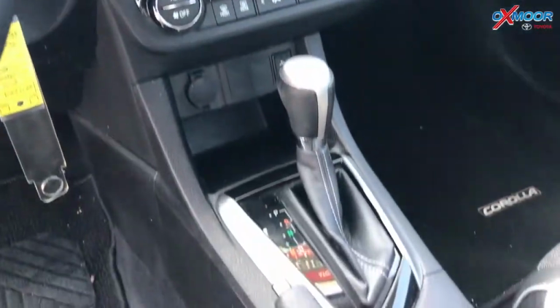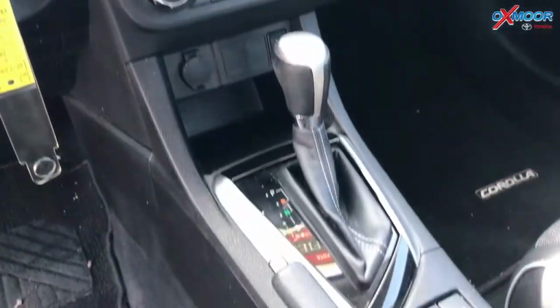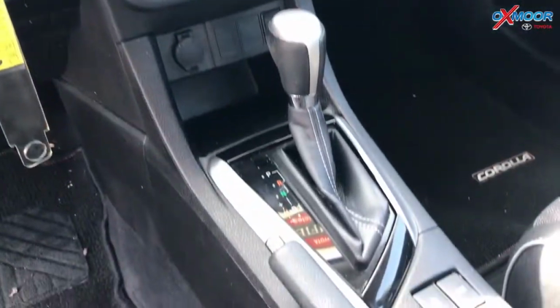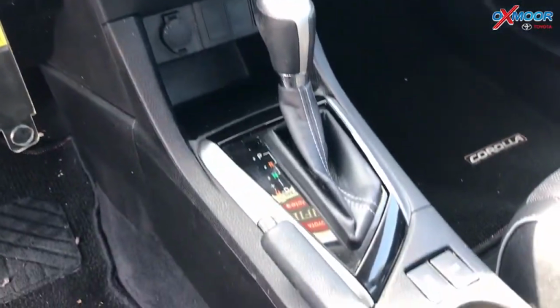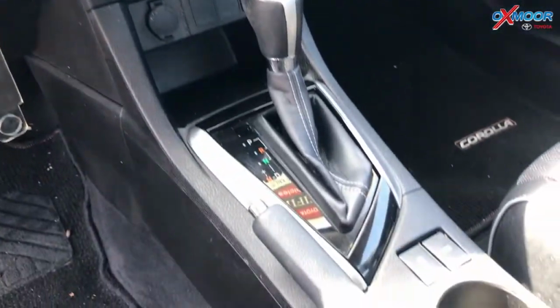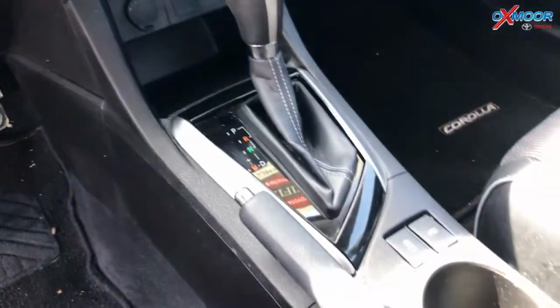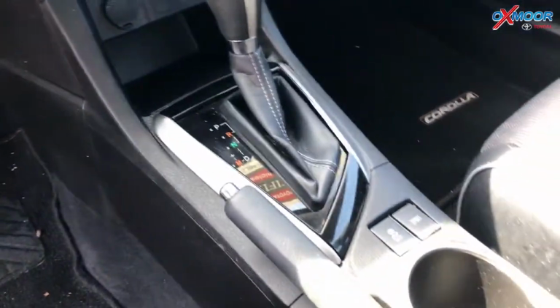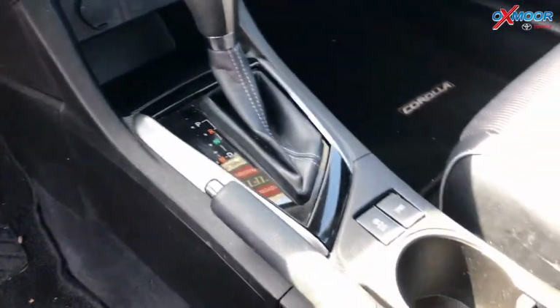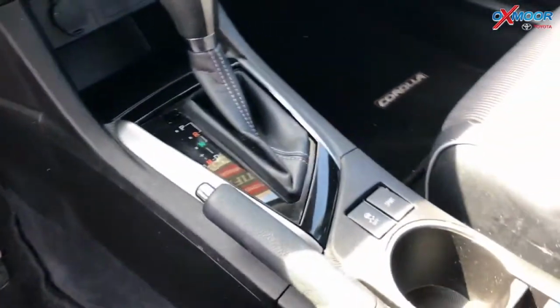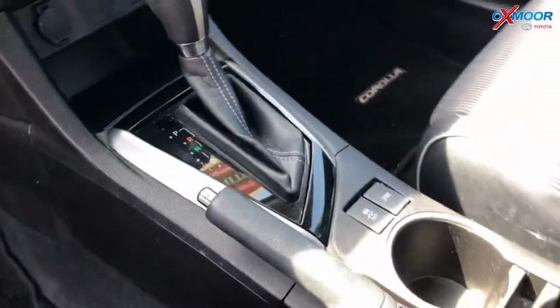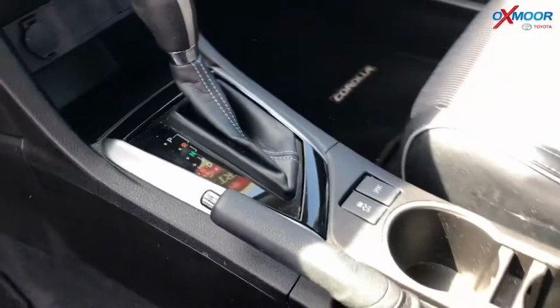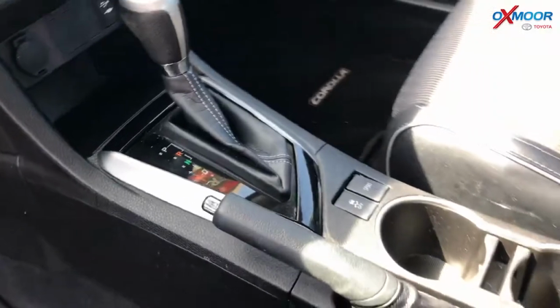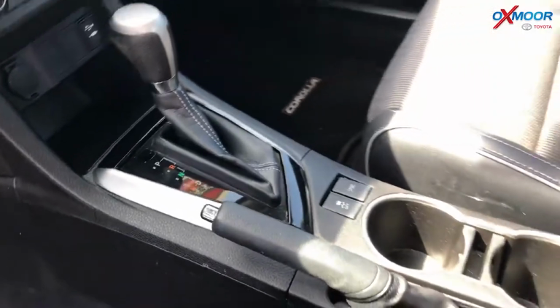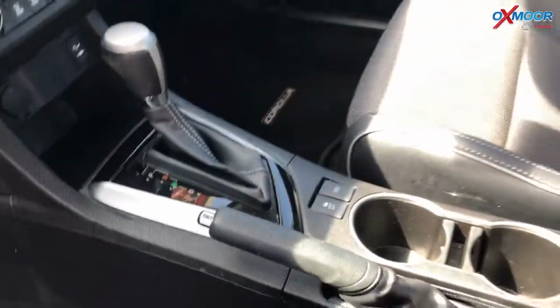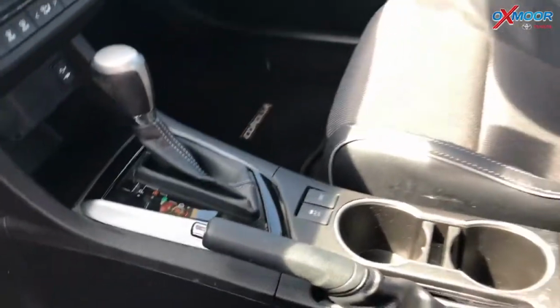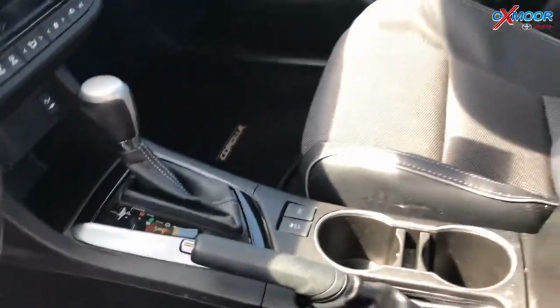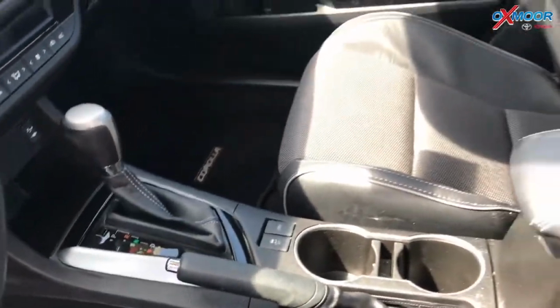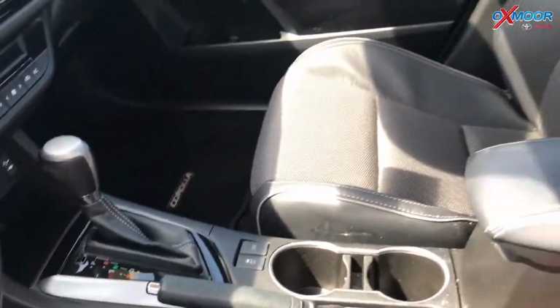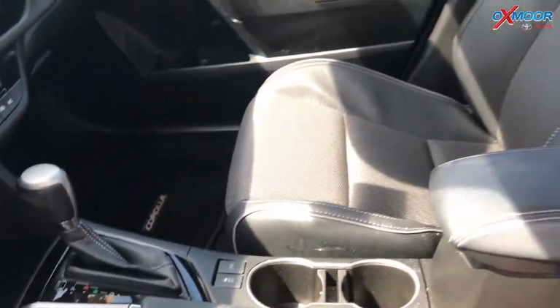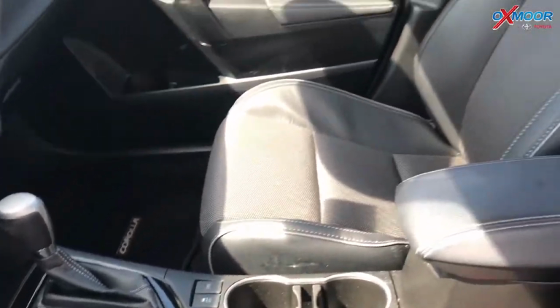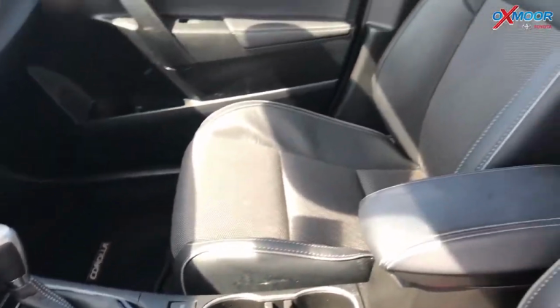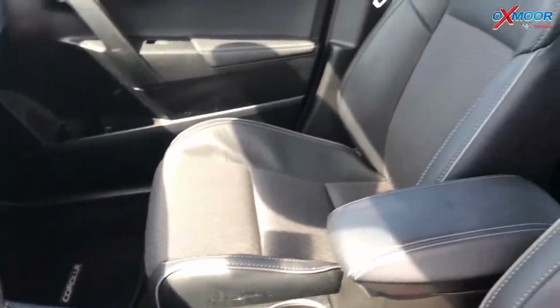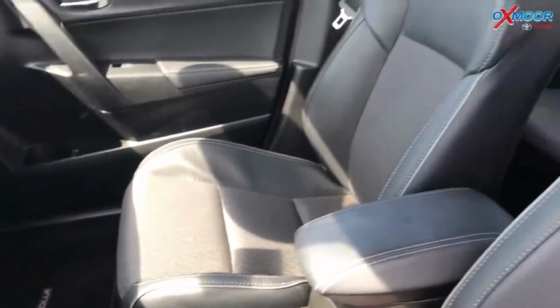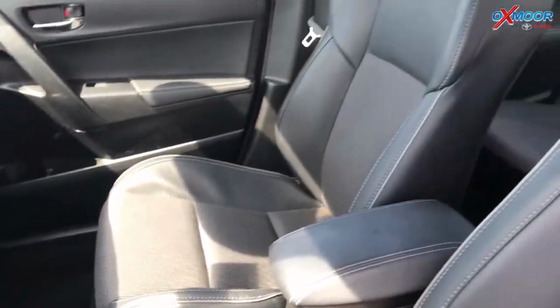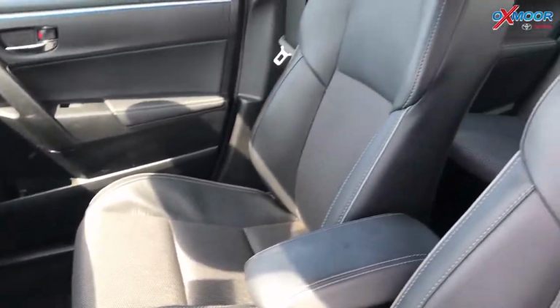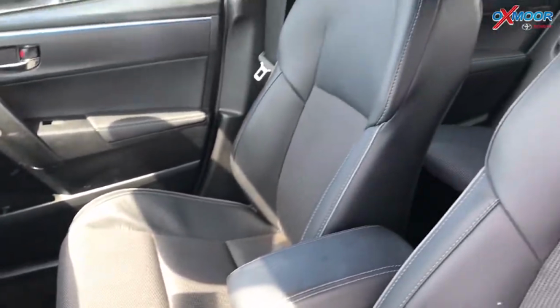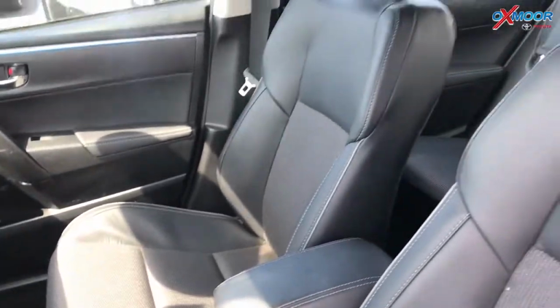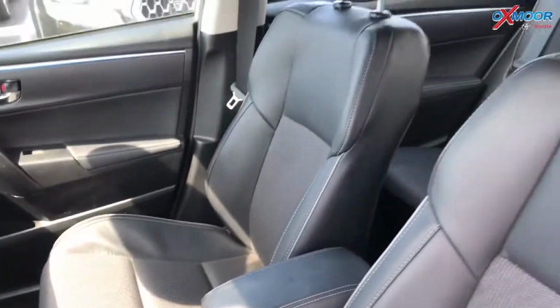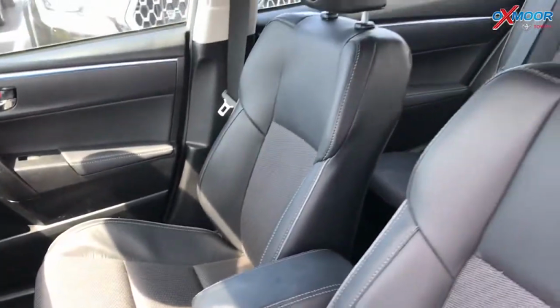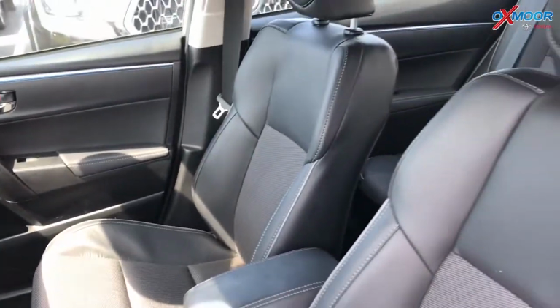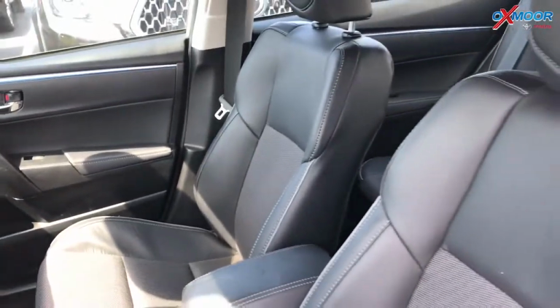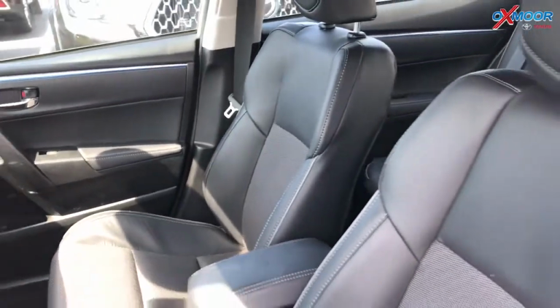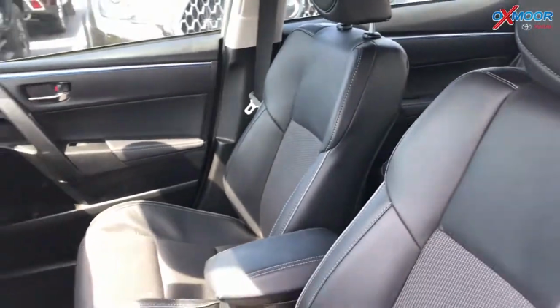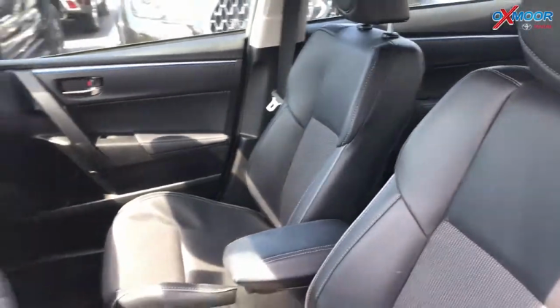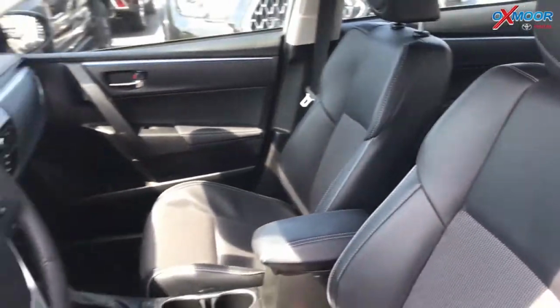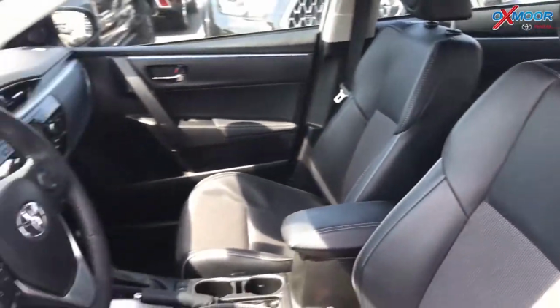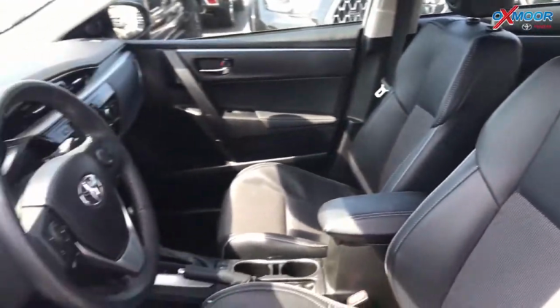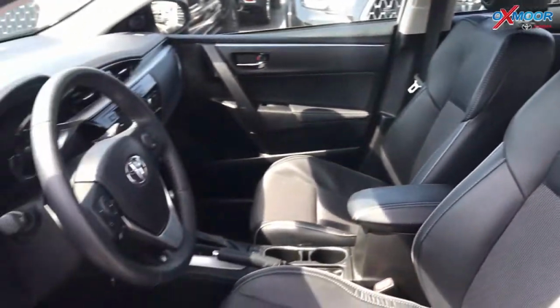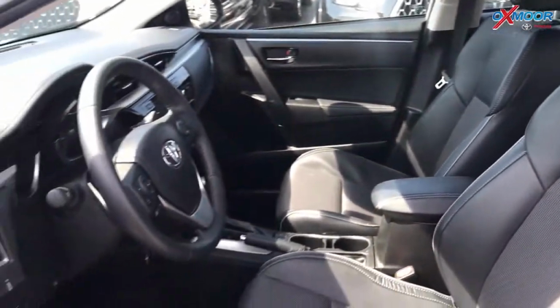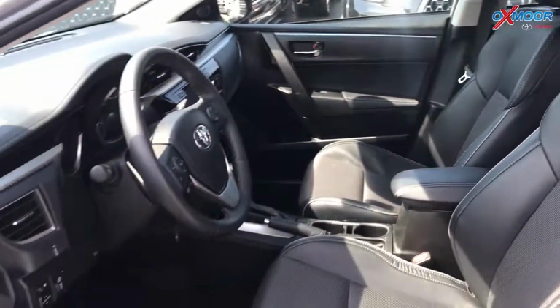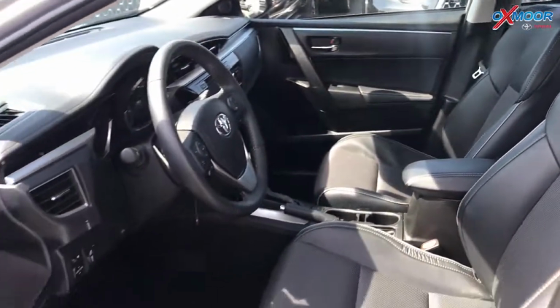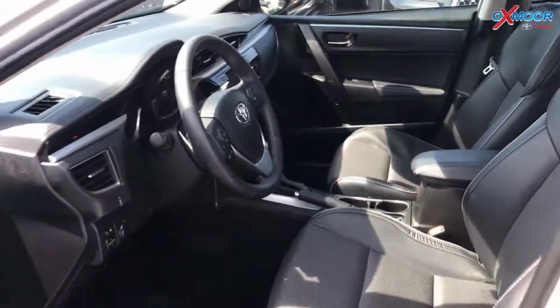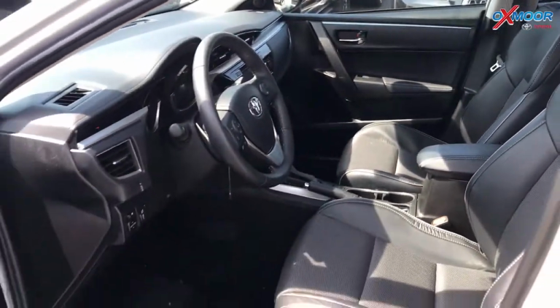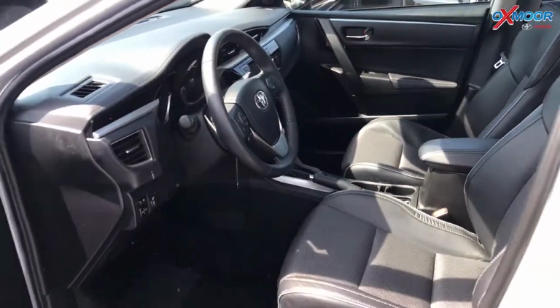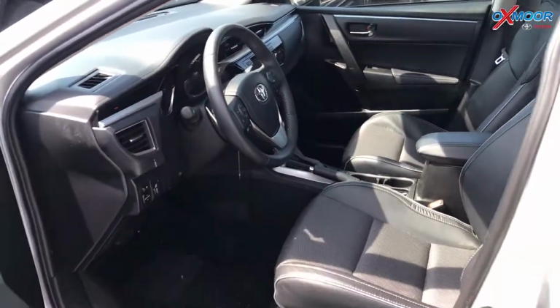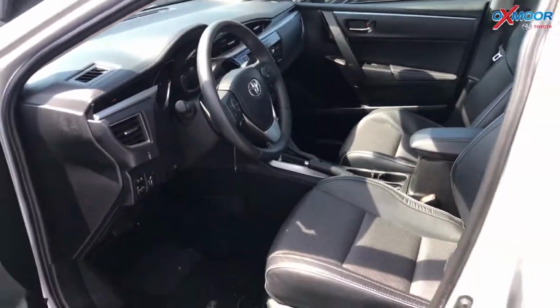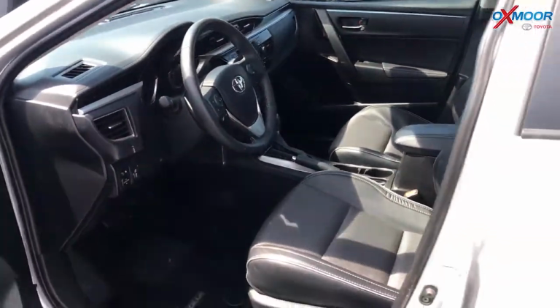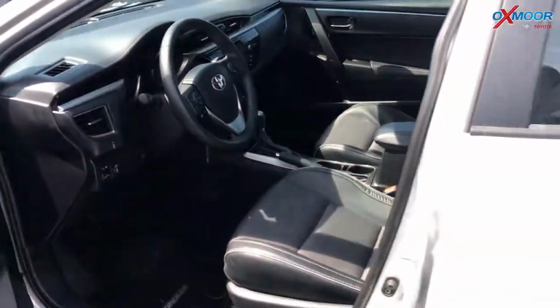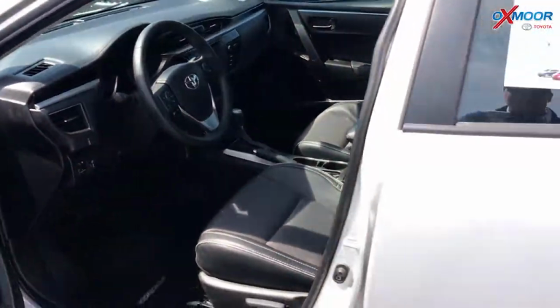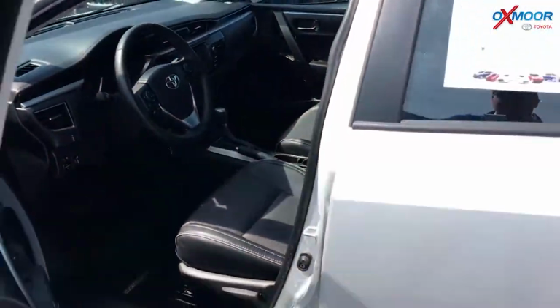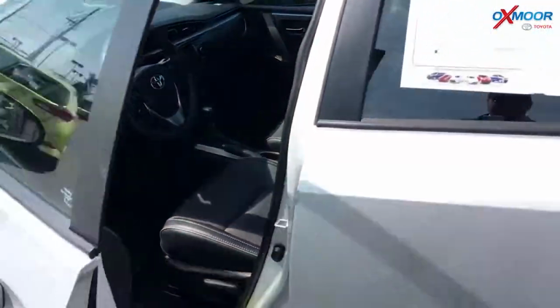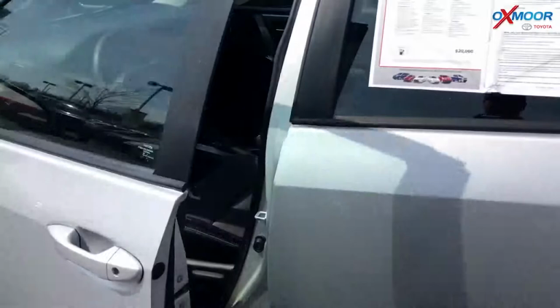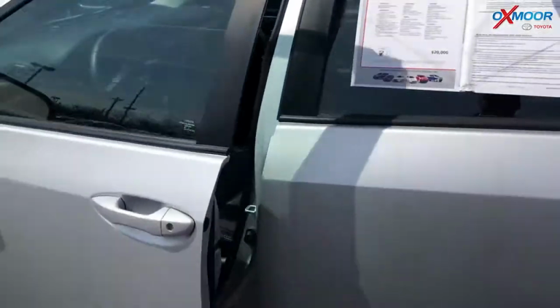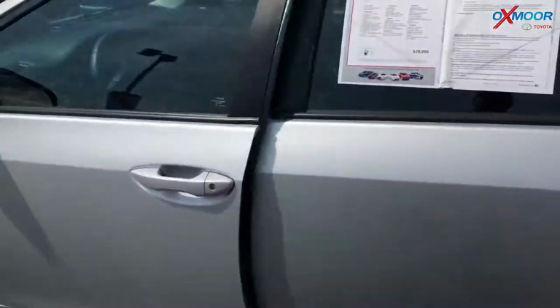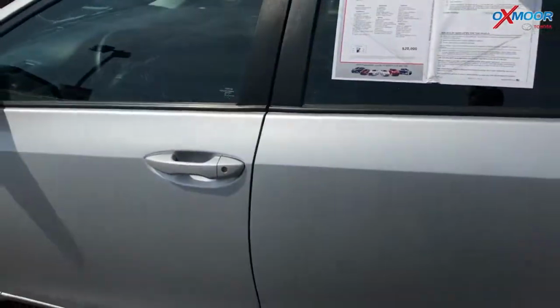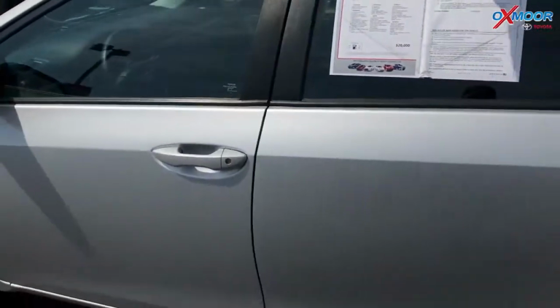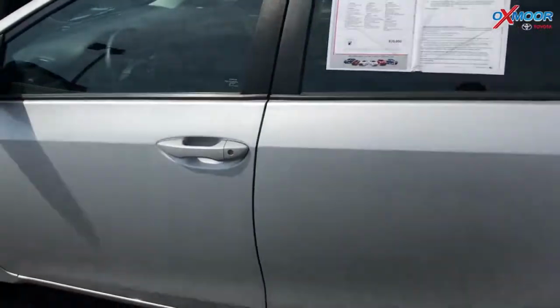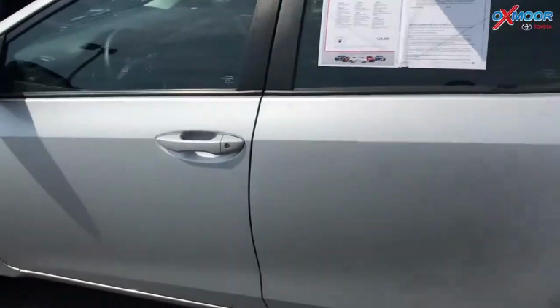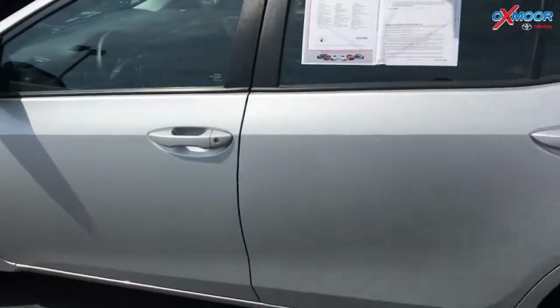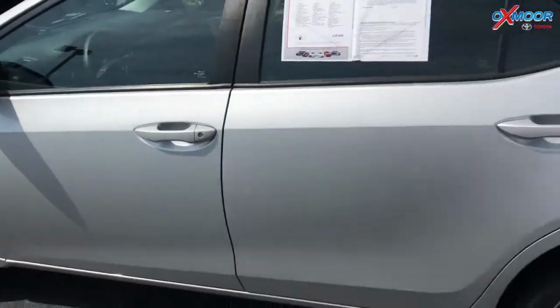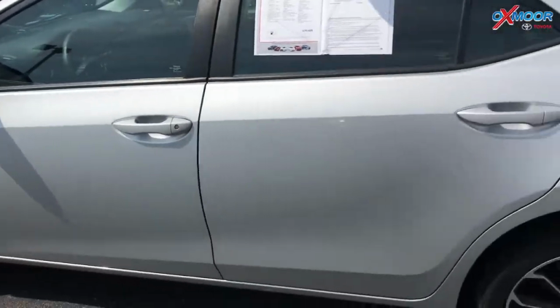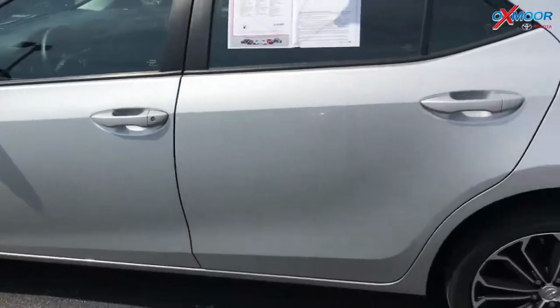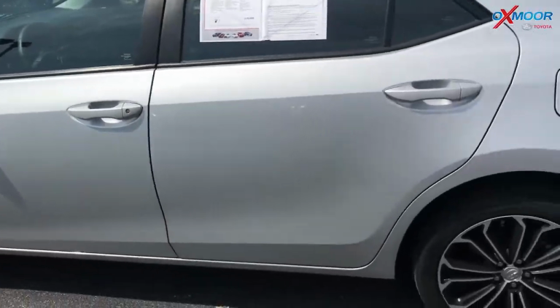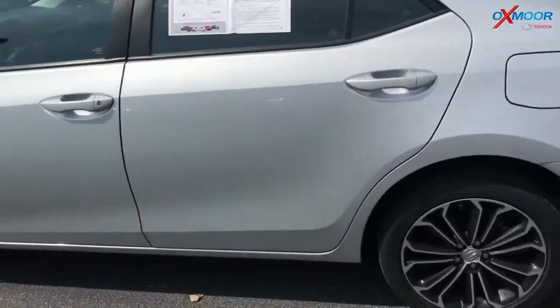The interior is black. Mileage is 16,076 miles. The price is $16,700.